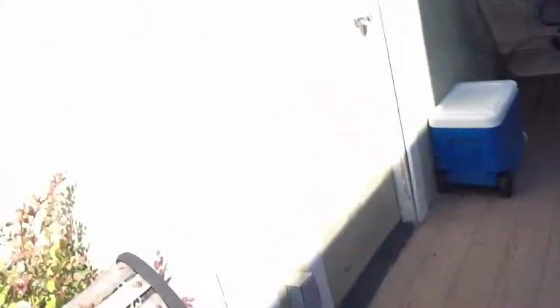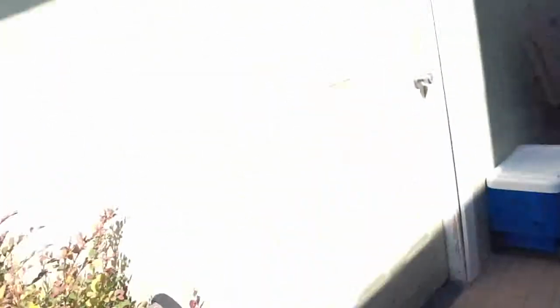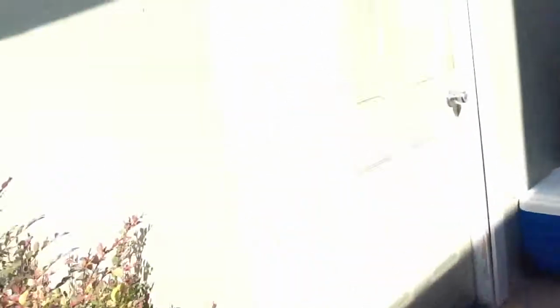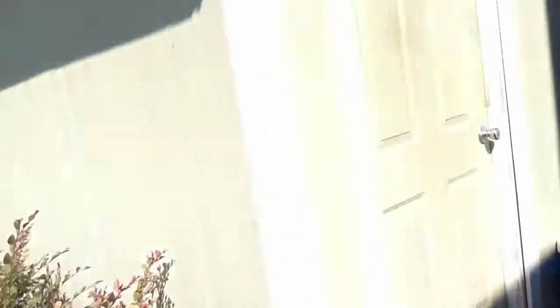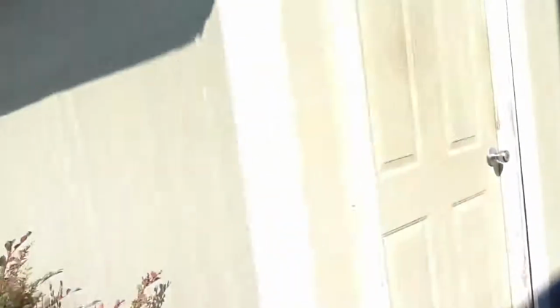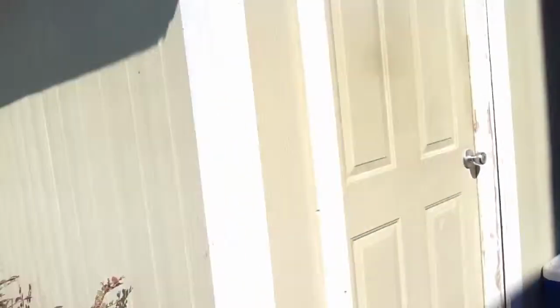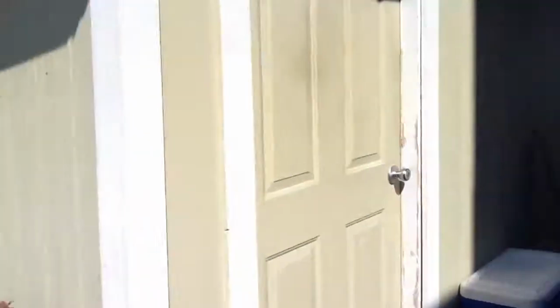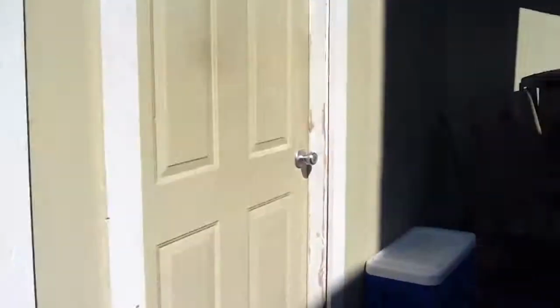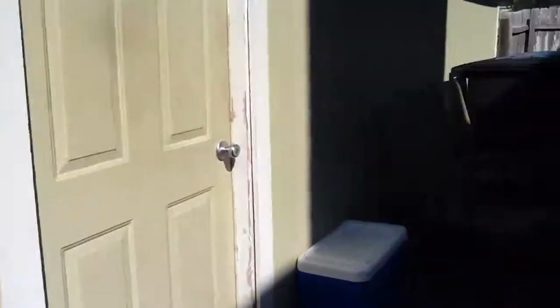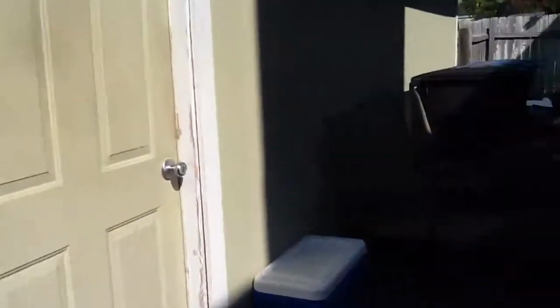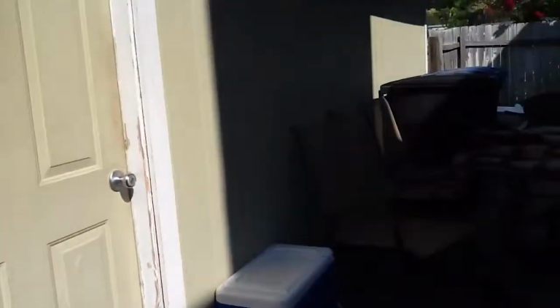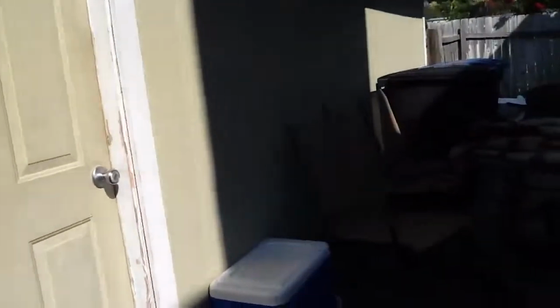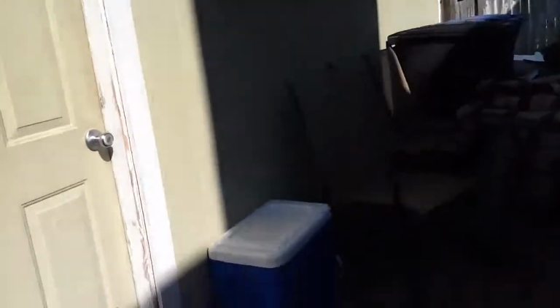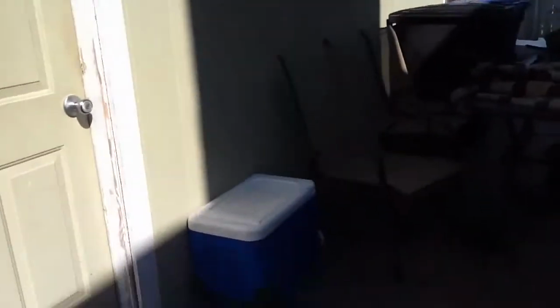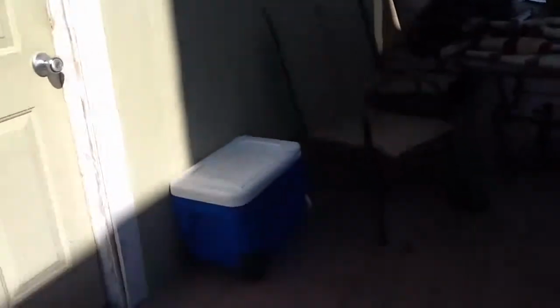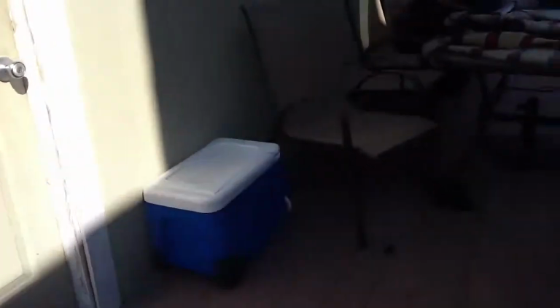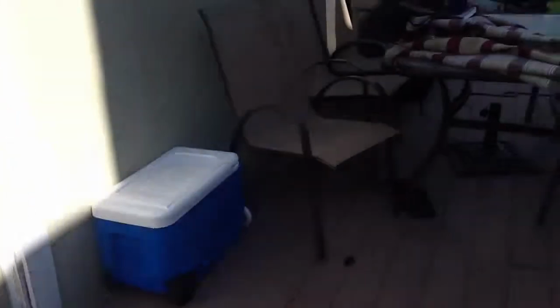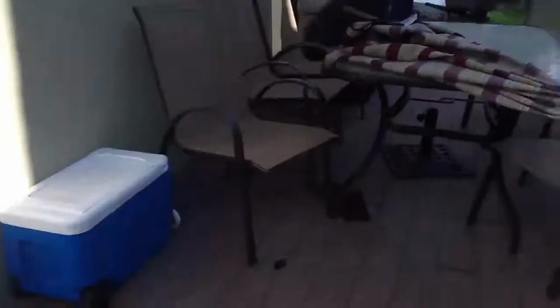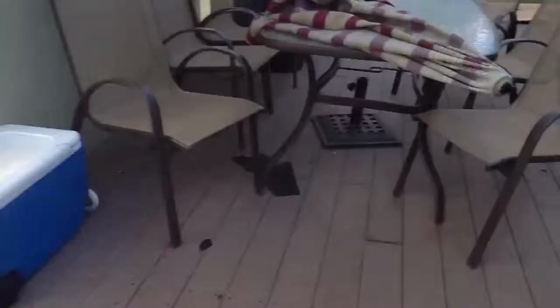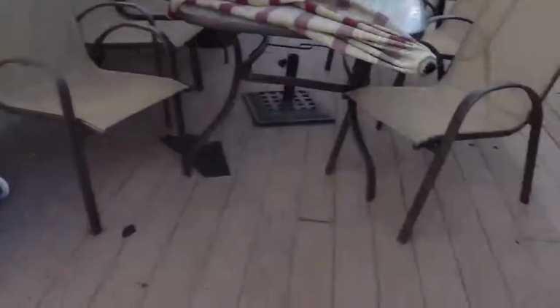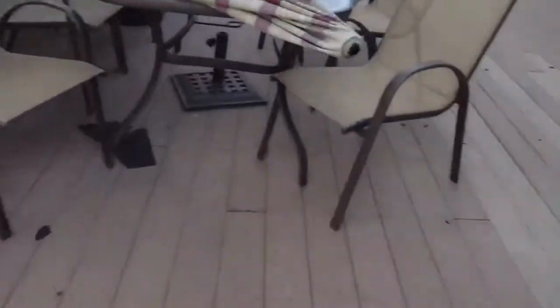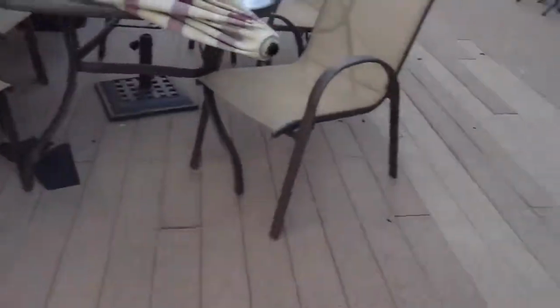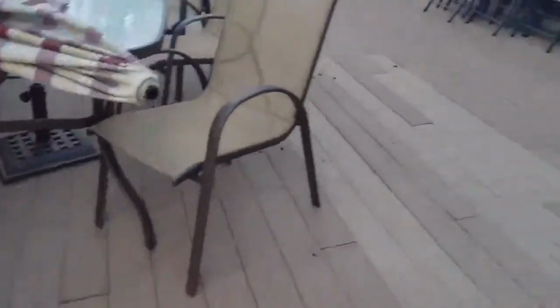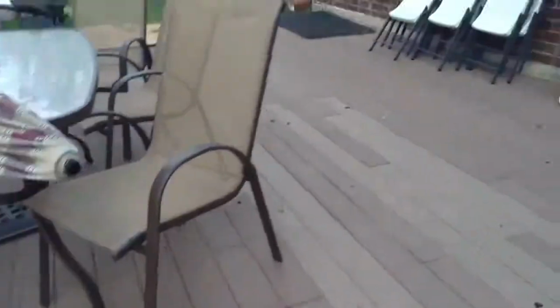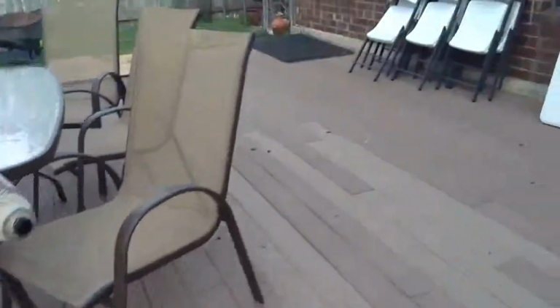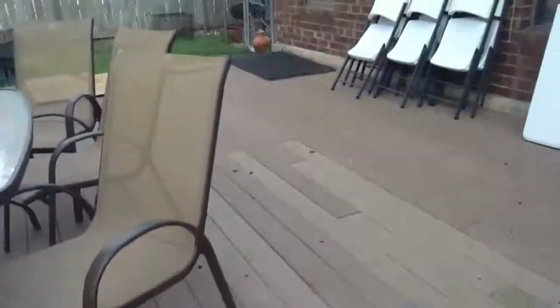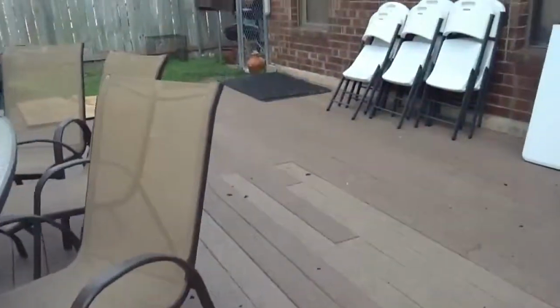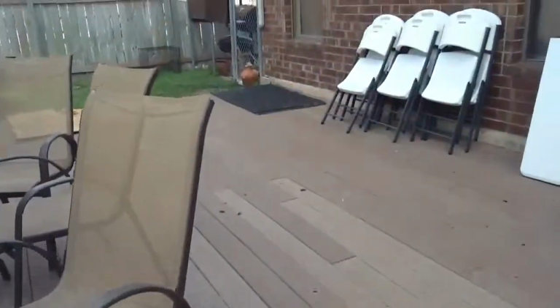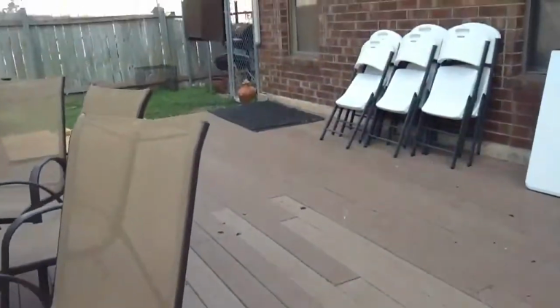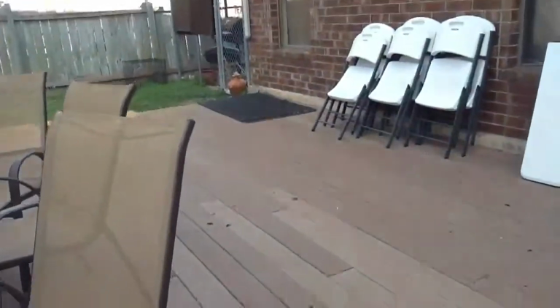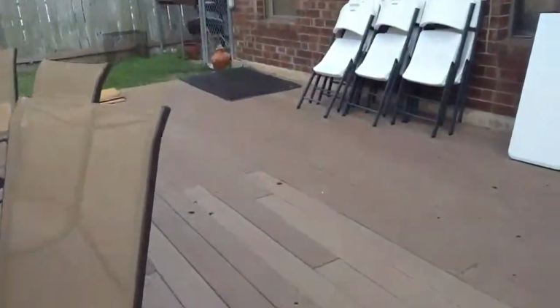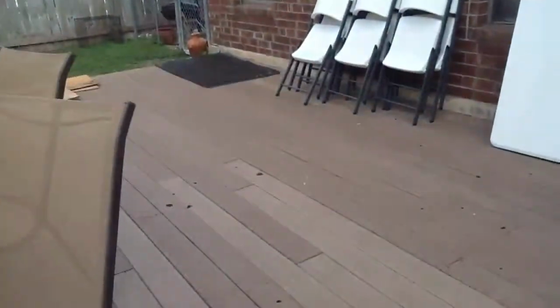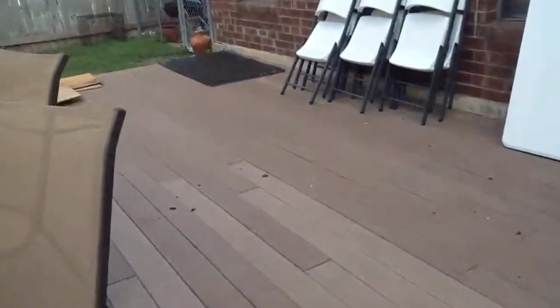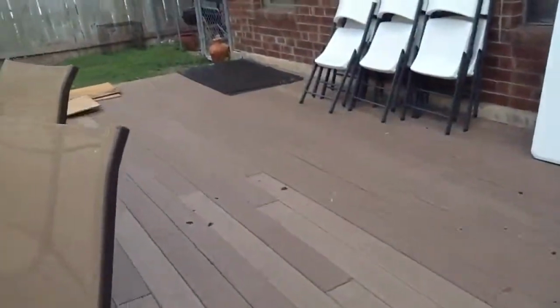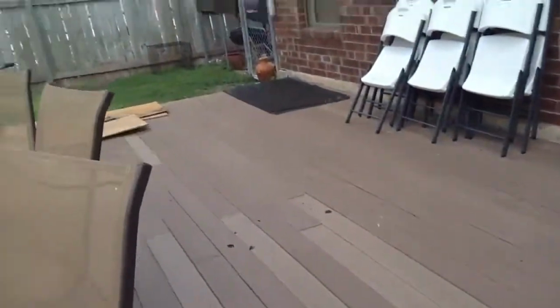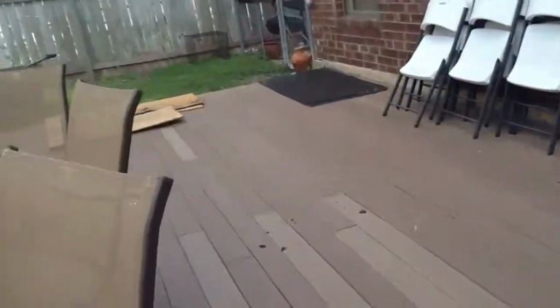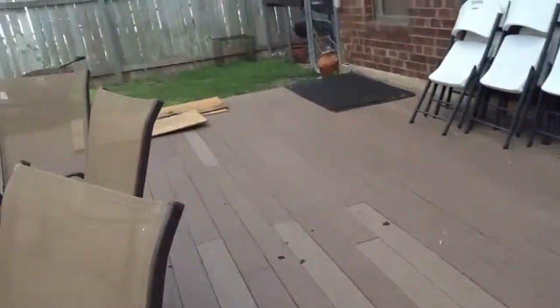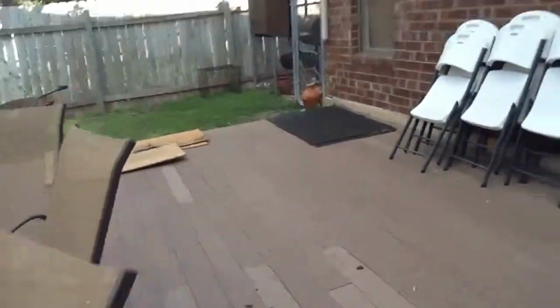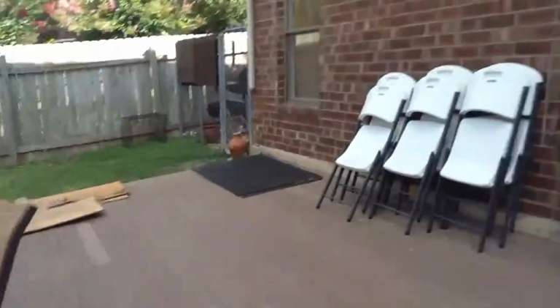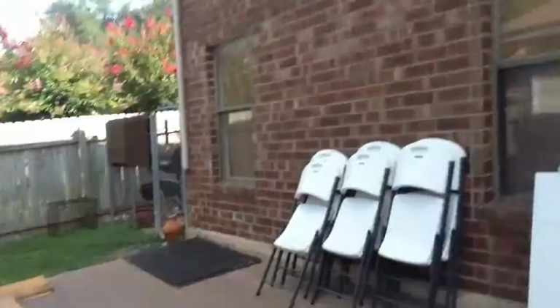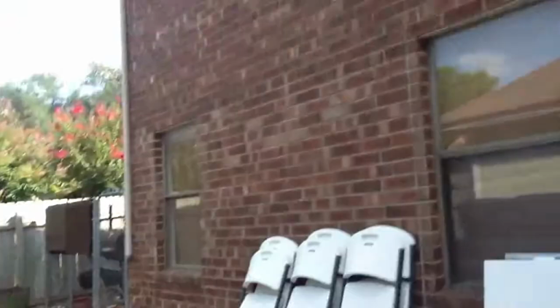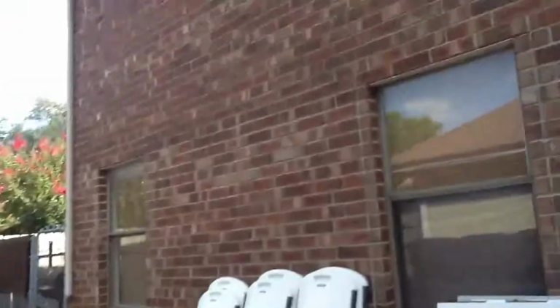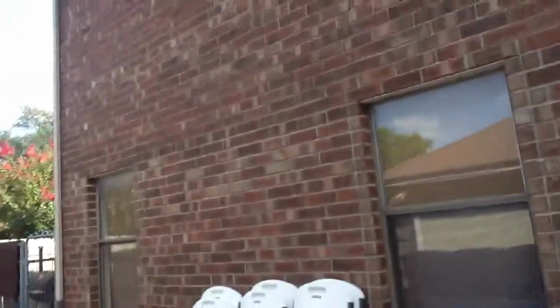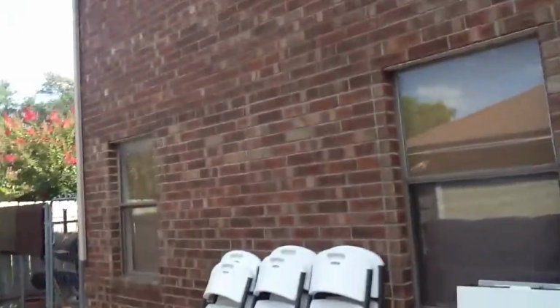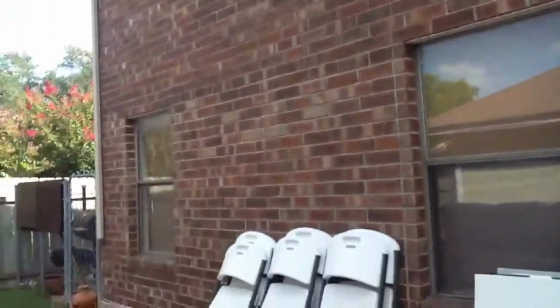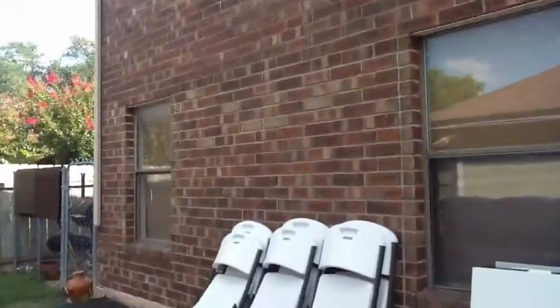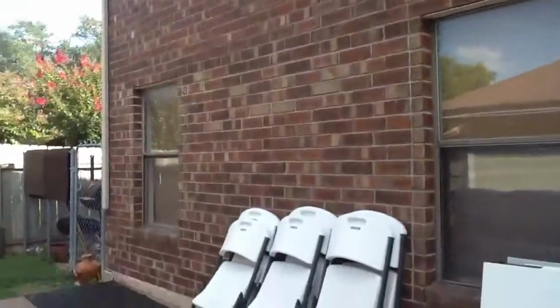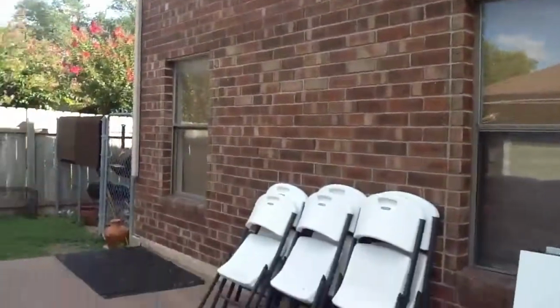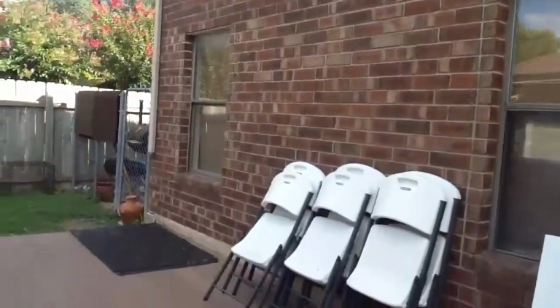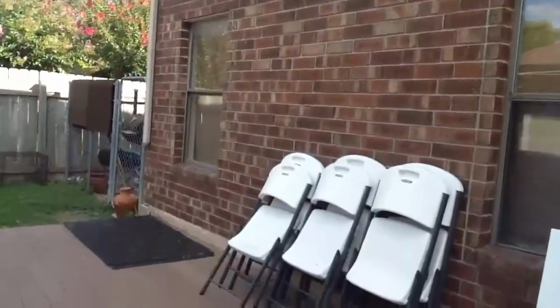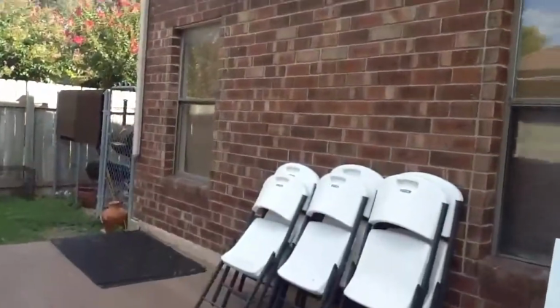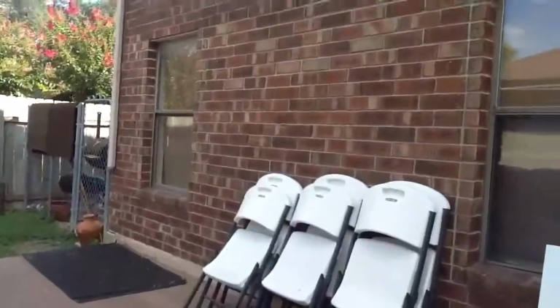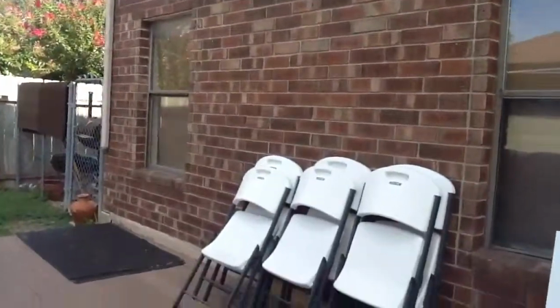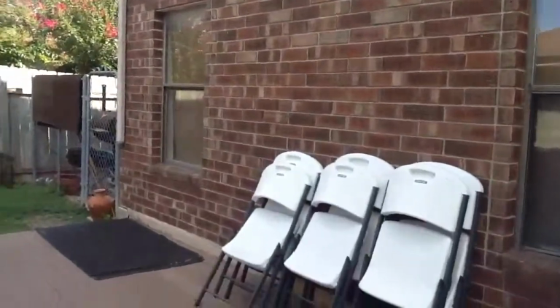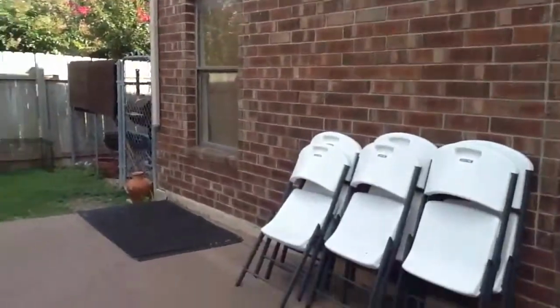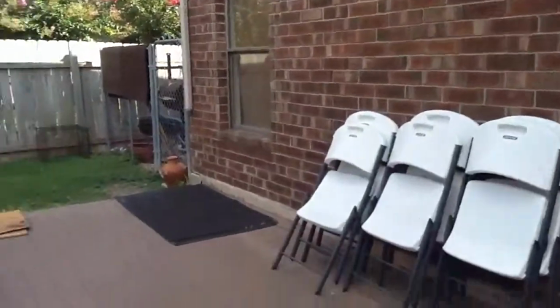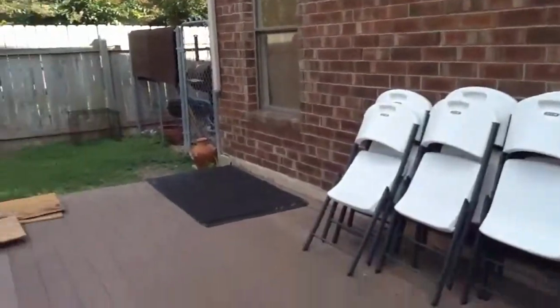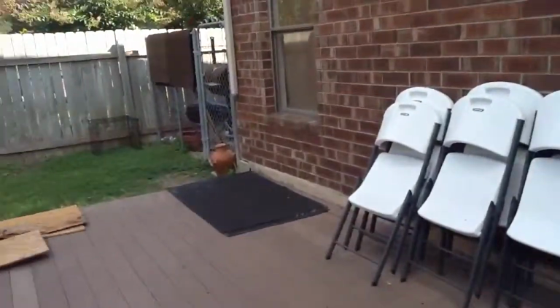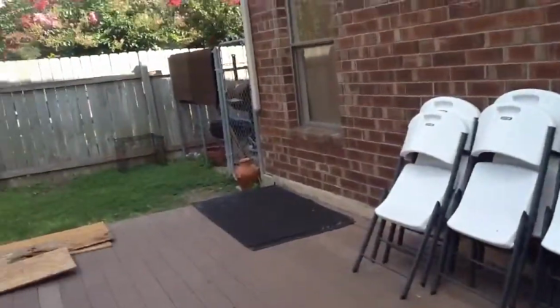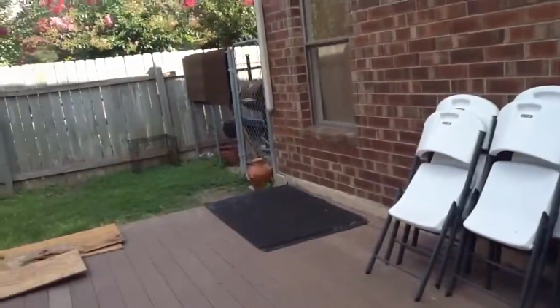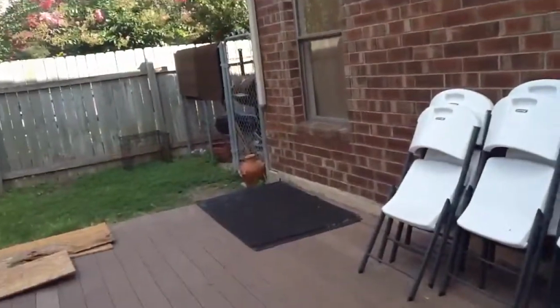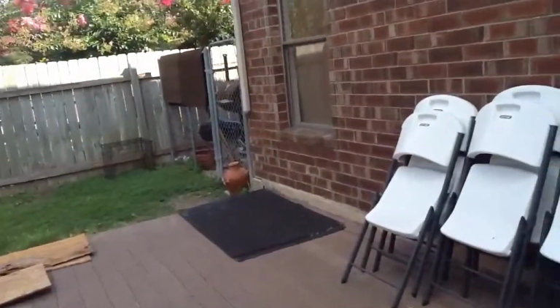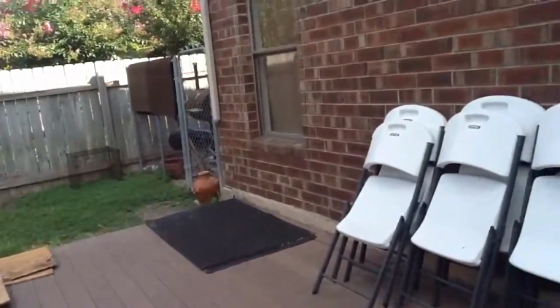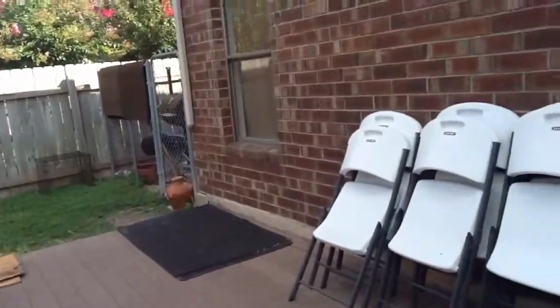And right here is the garage and it's super hot. Like right there is a fence.